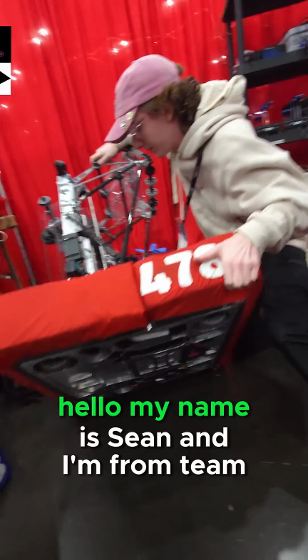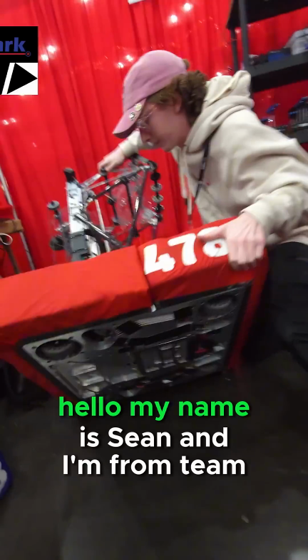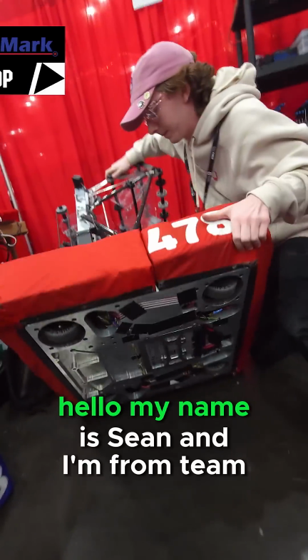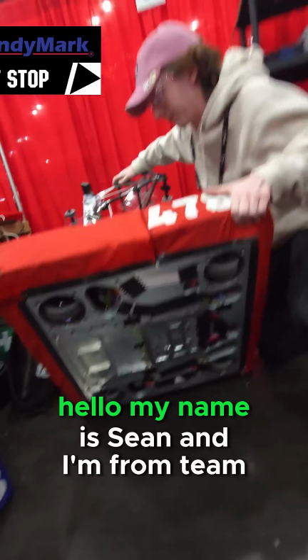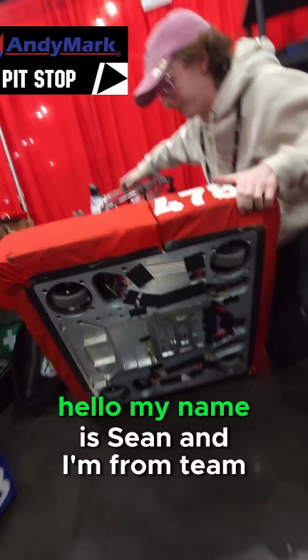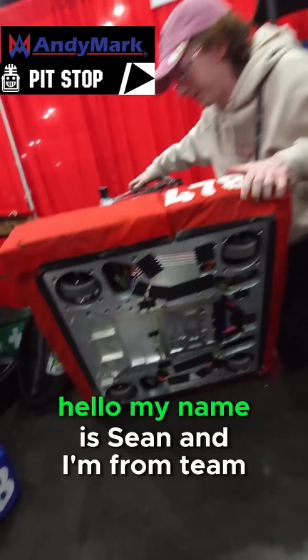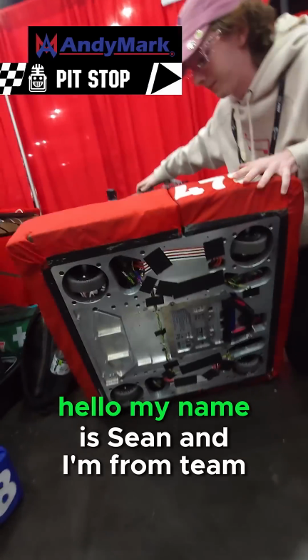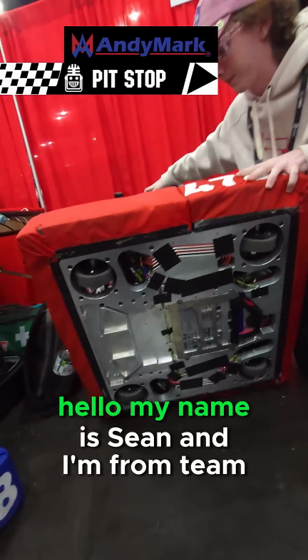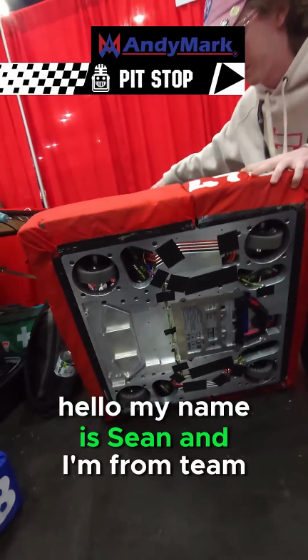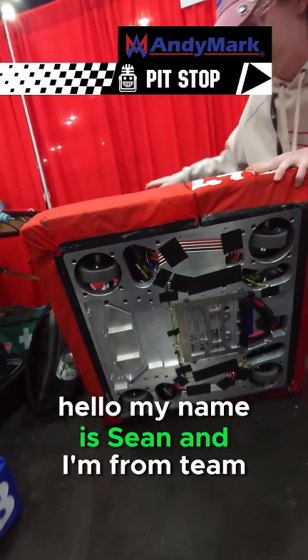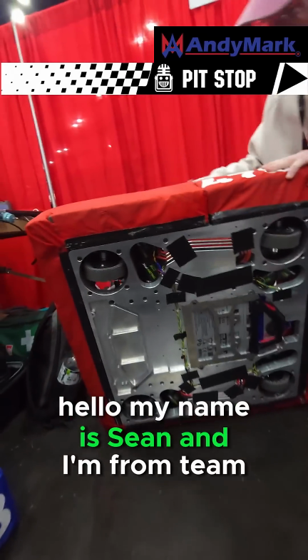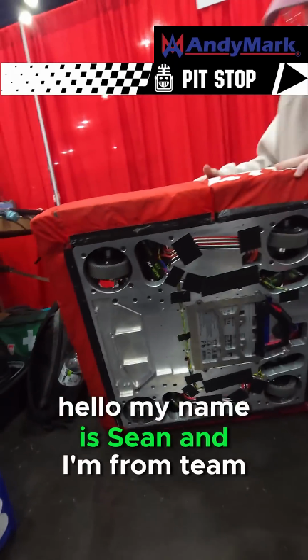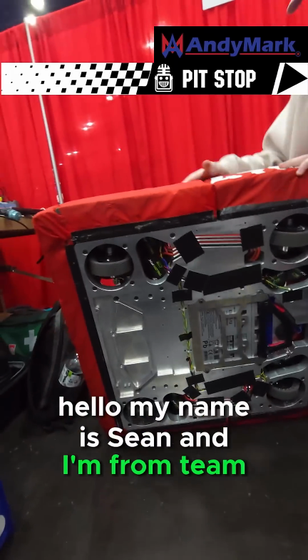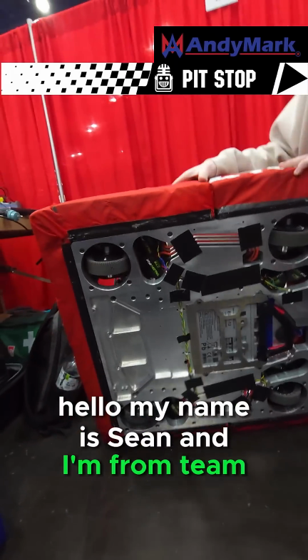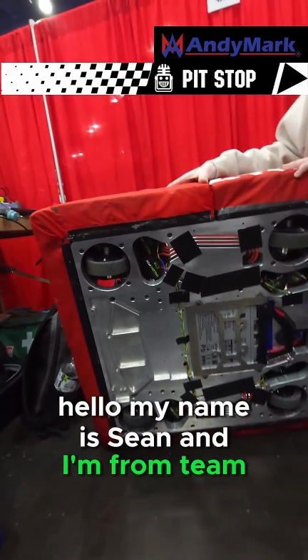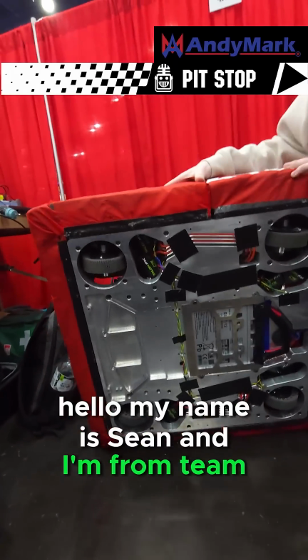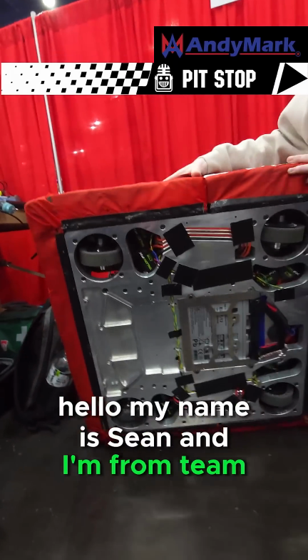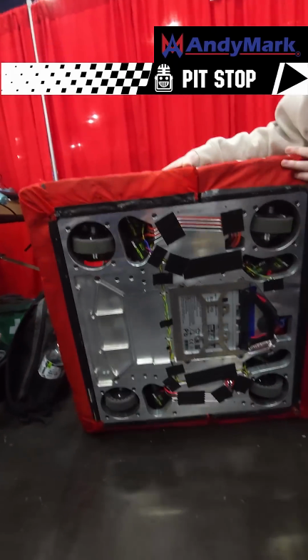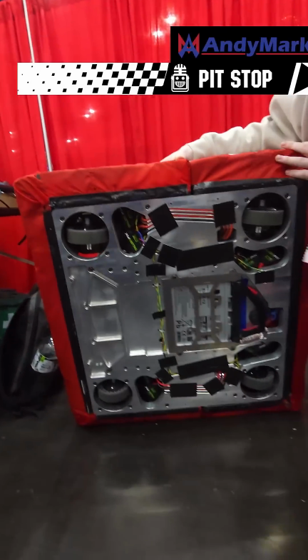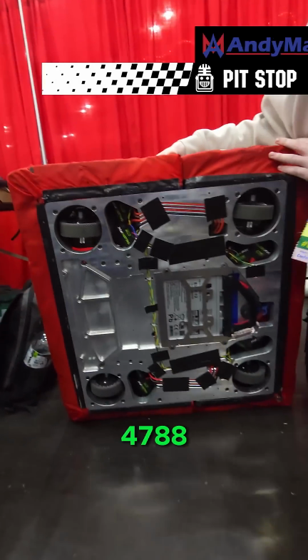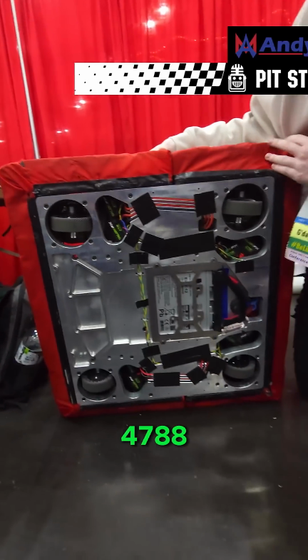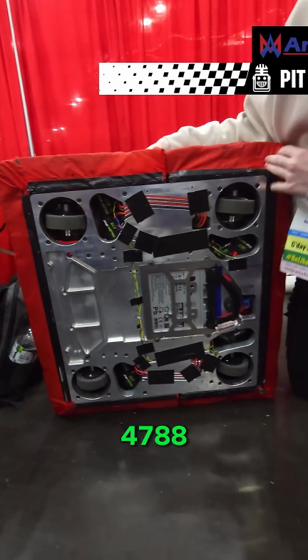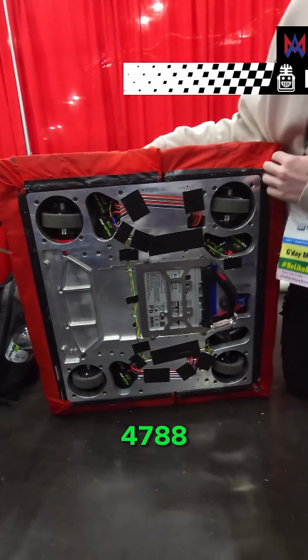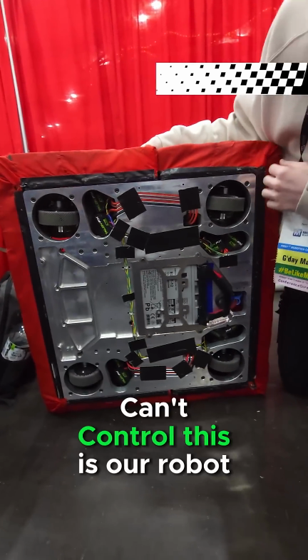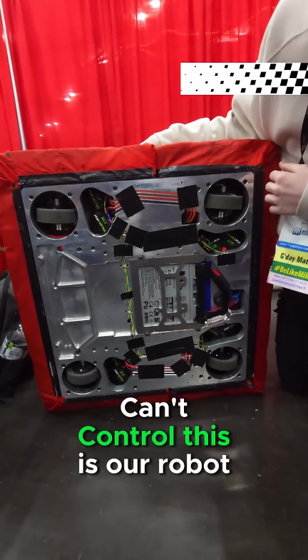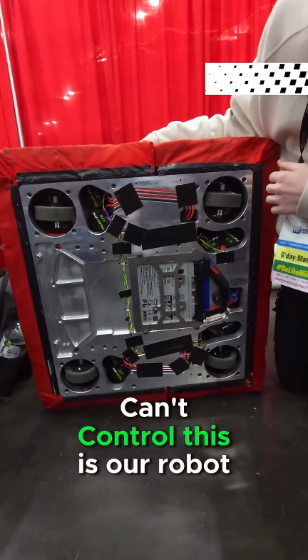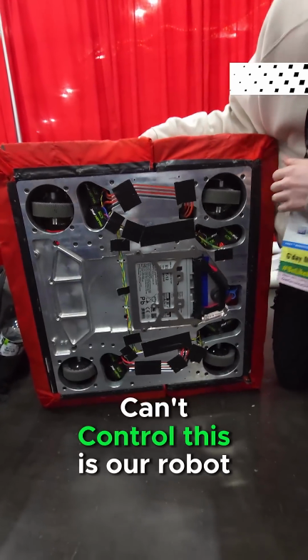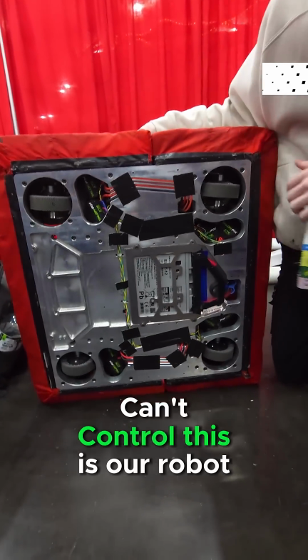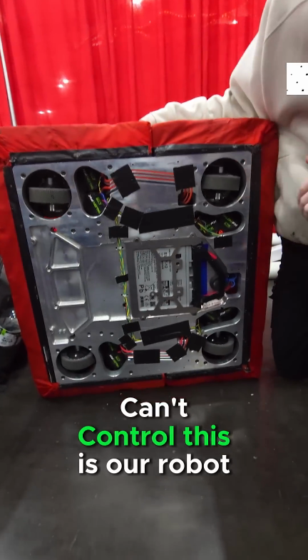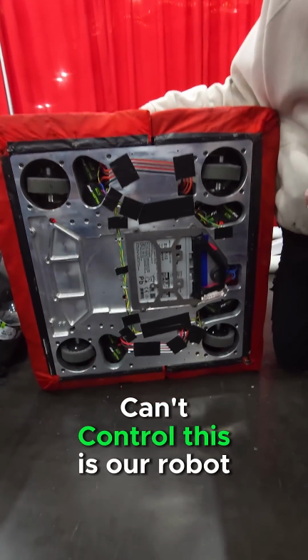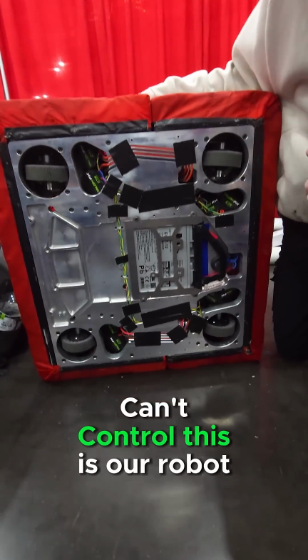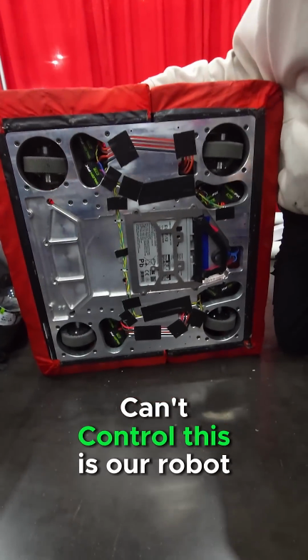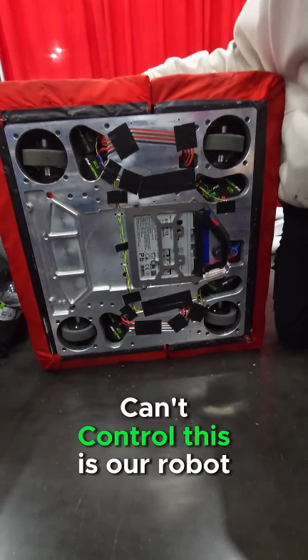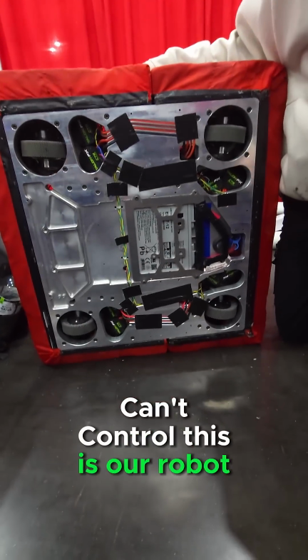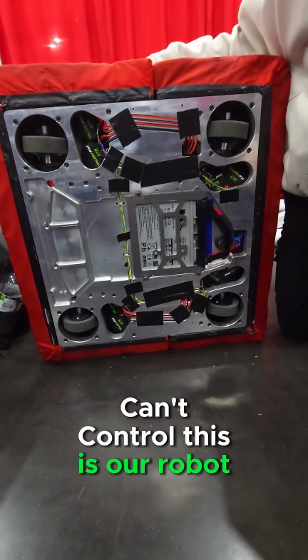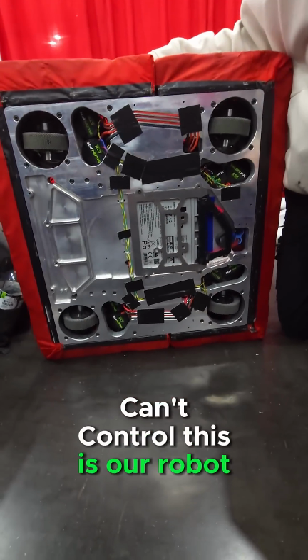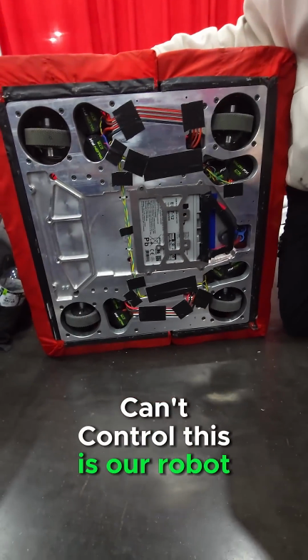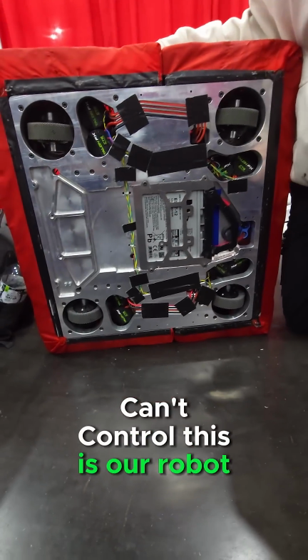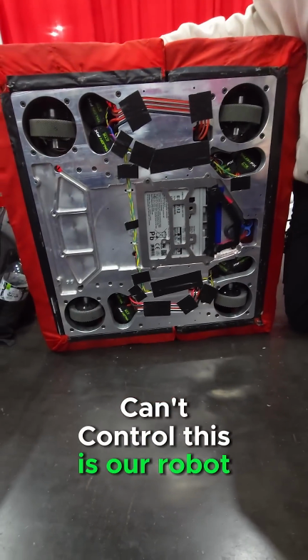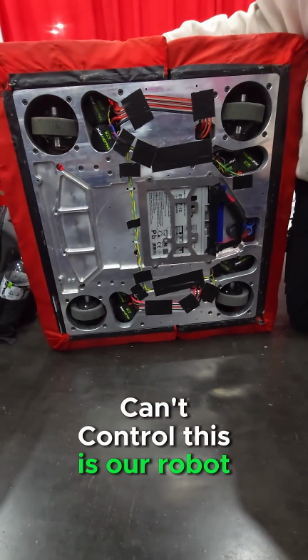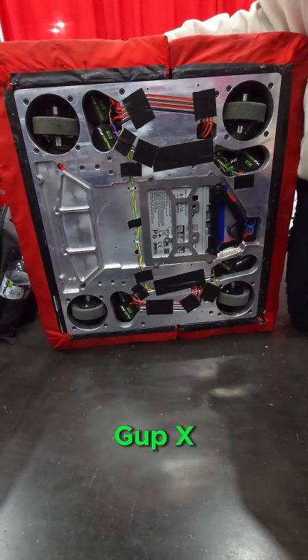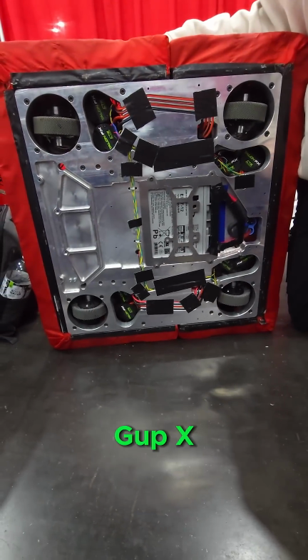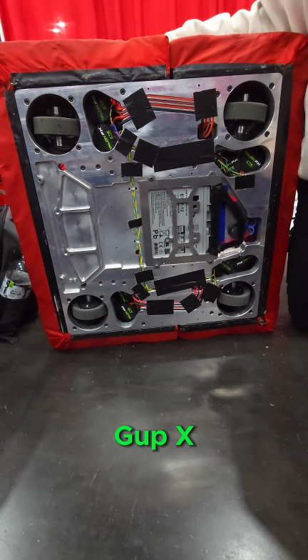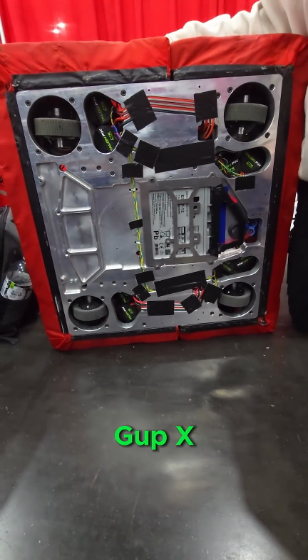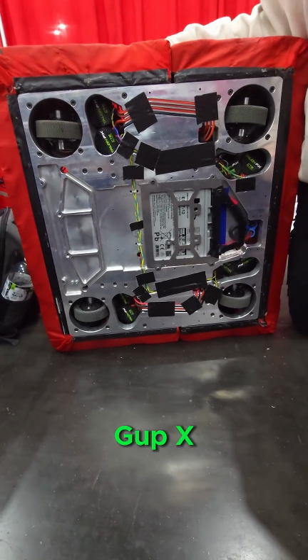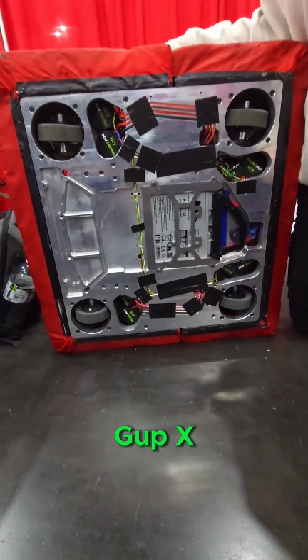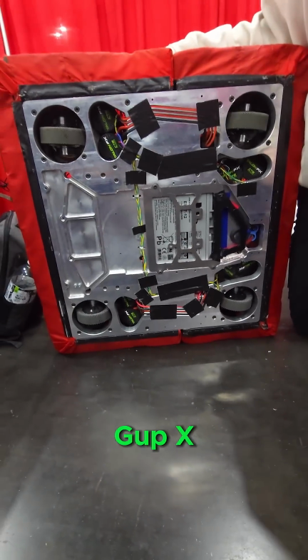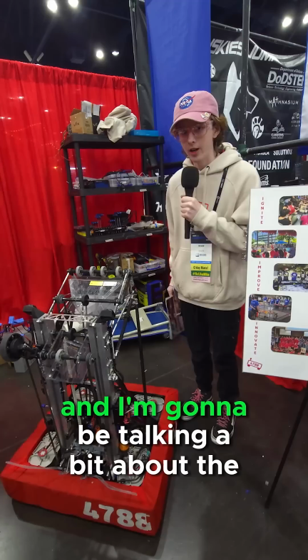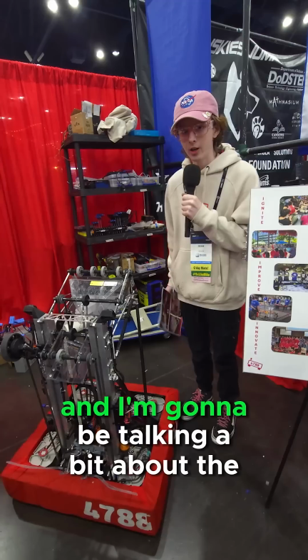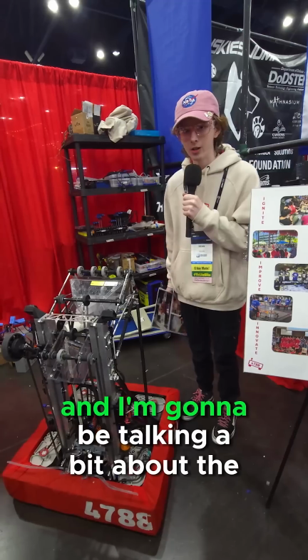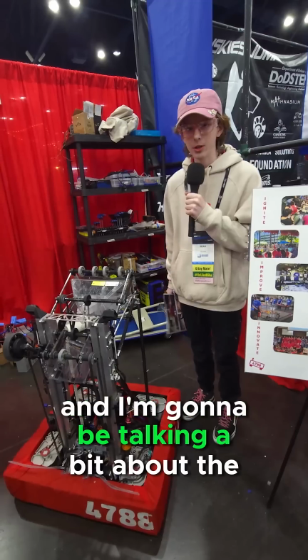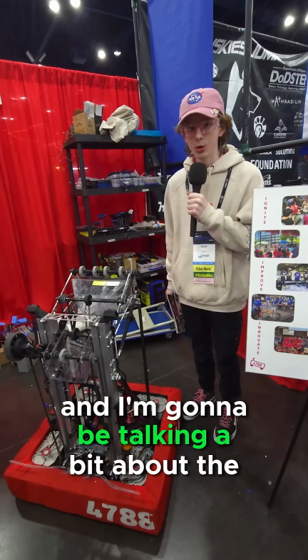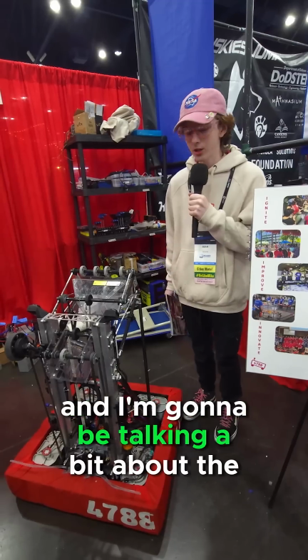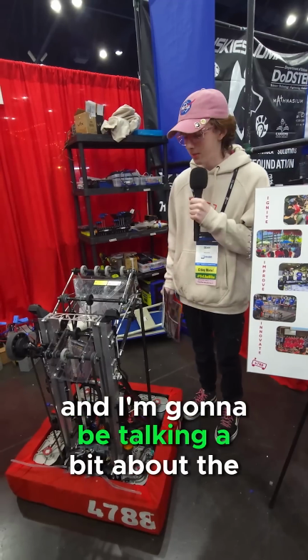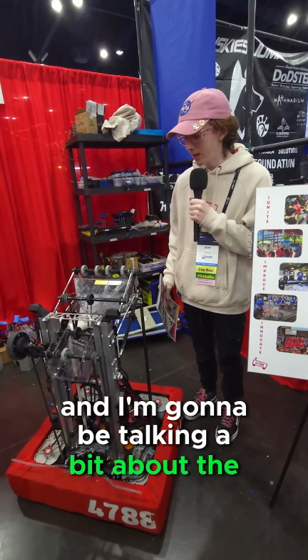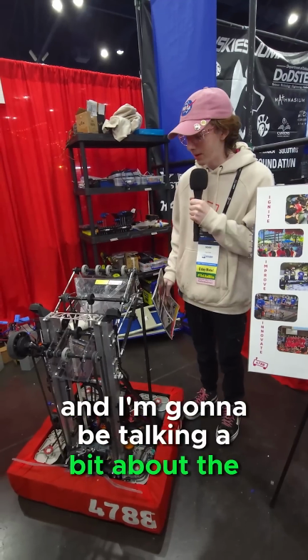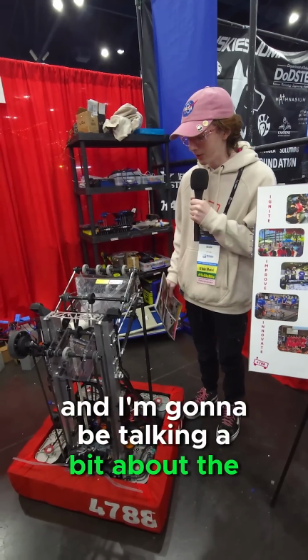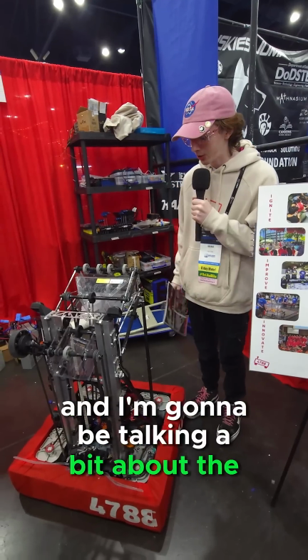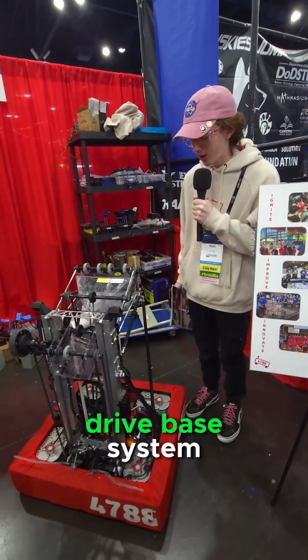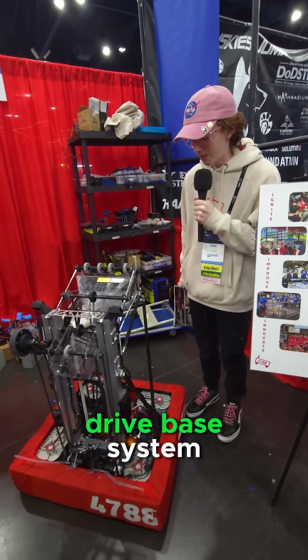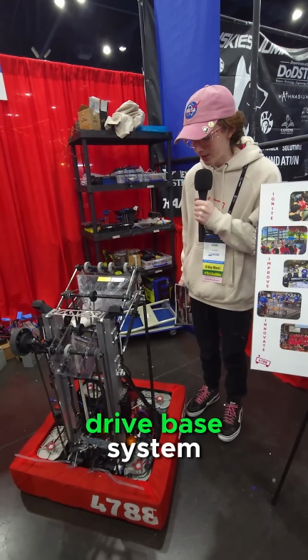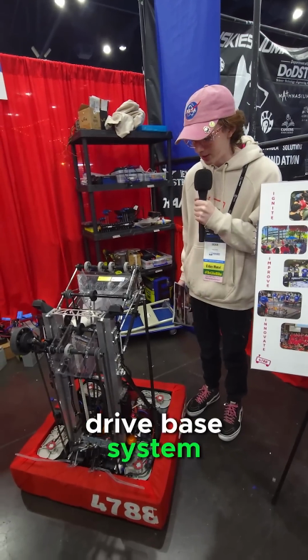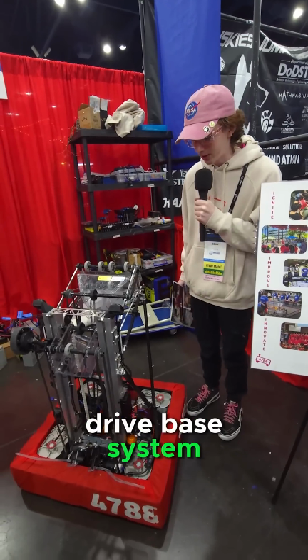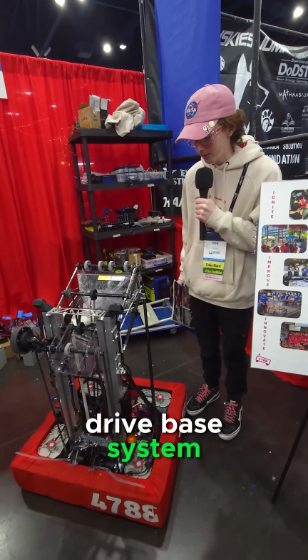Hello, my name is Sean and I'm from Team 4788 Car and Control. This is our robot GUP X, and I'm going to be talking a bit about the drive base system.